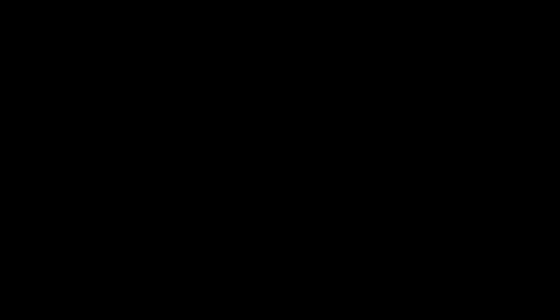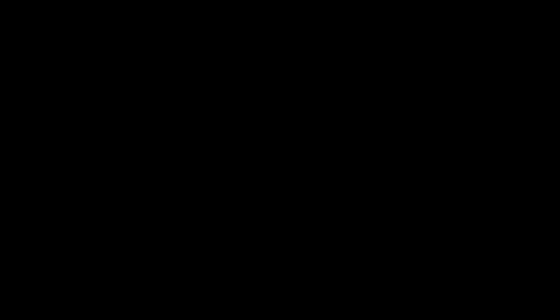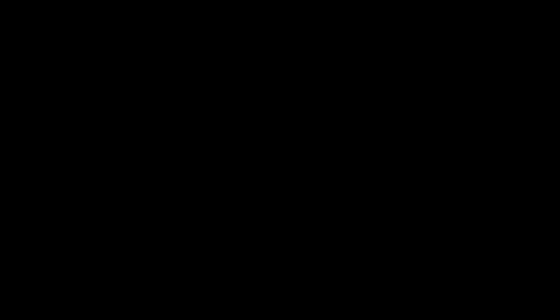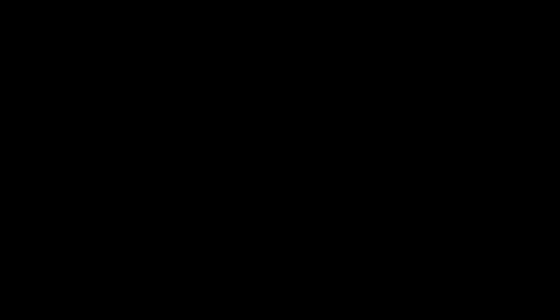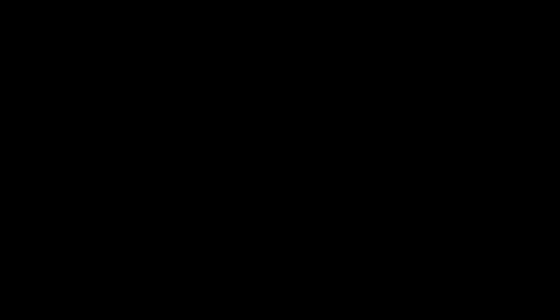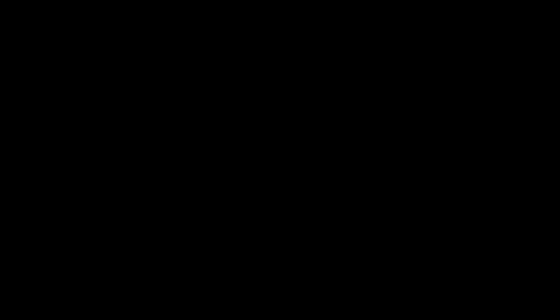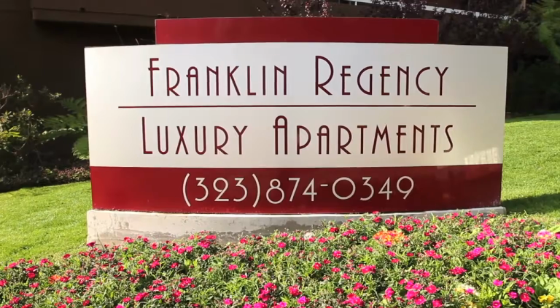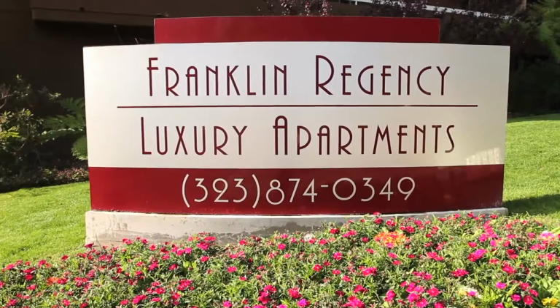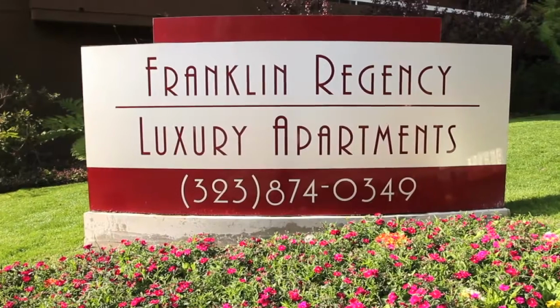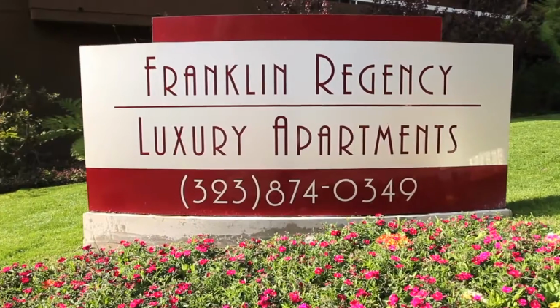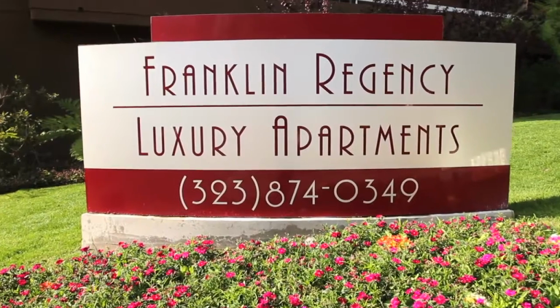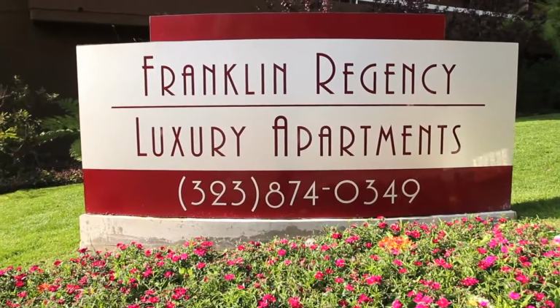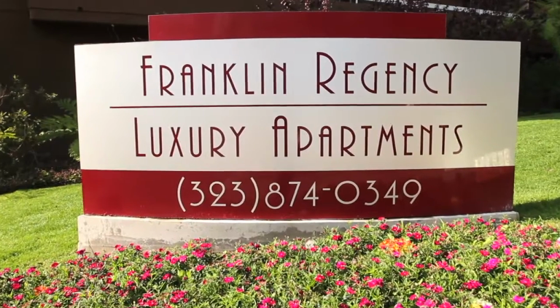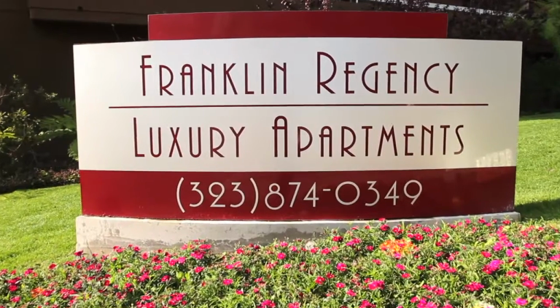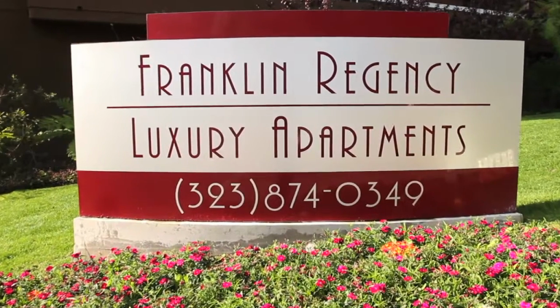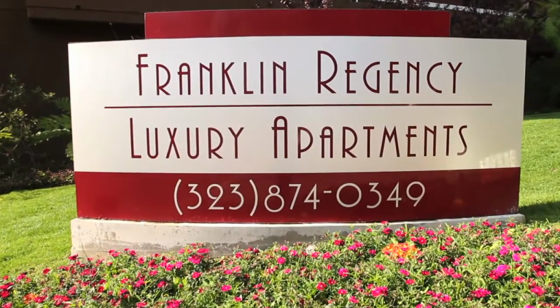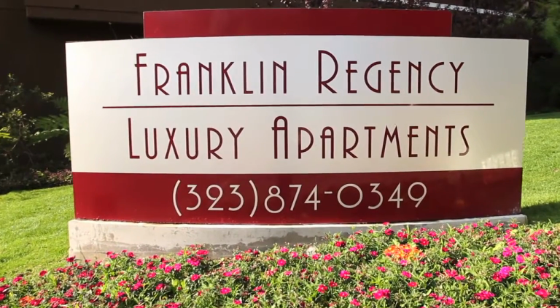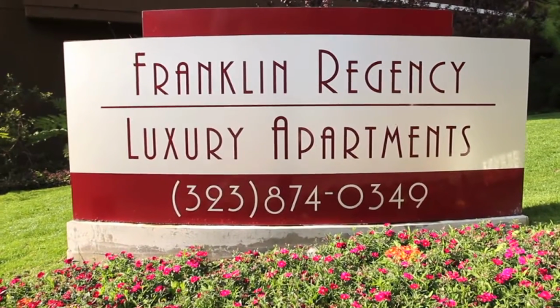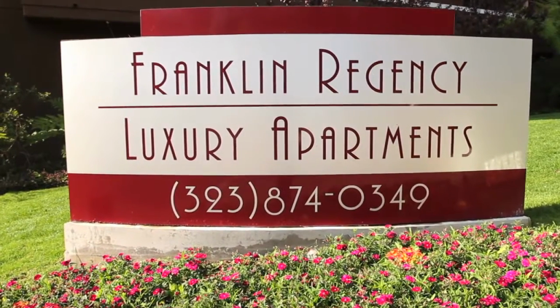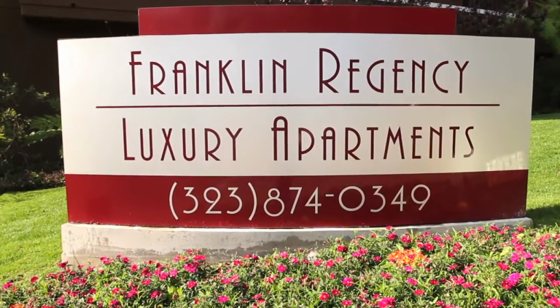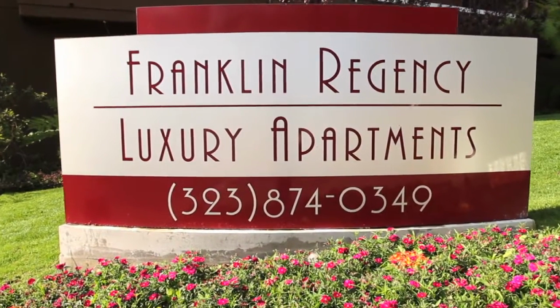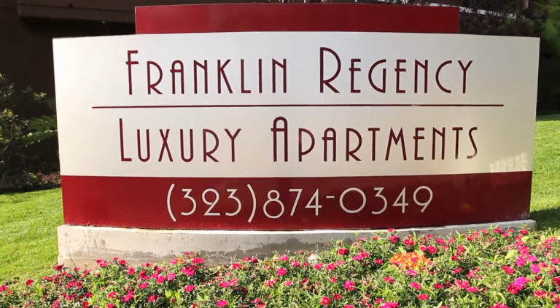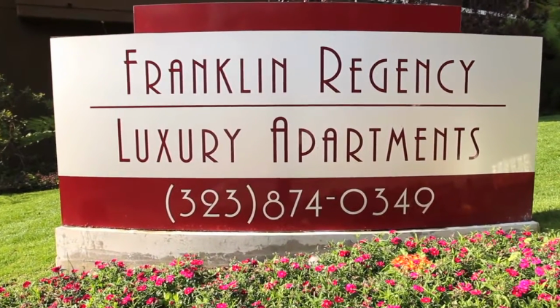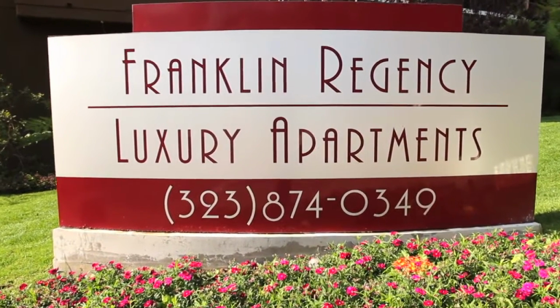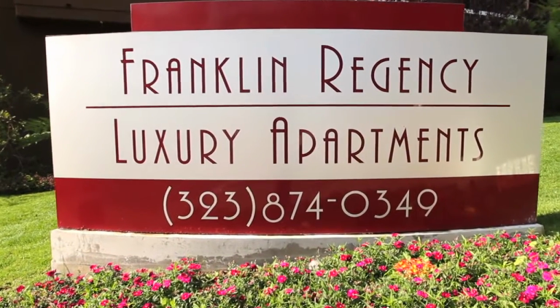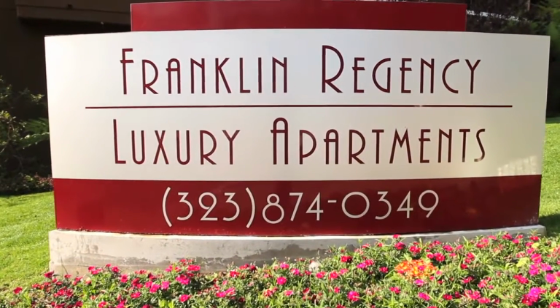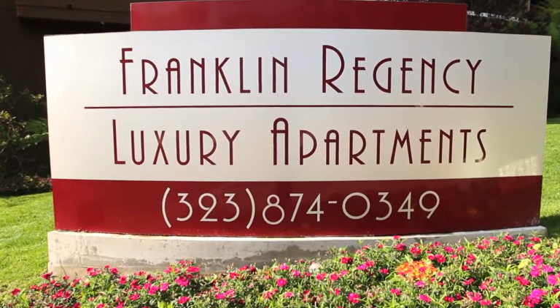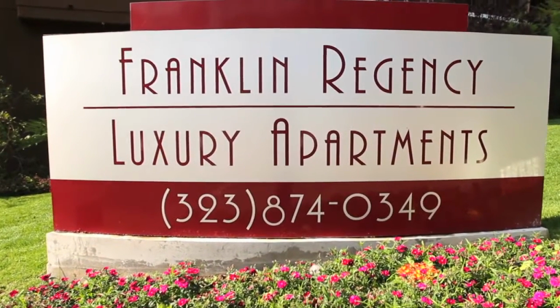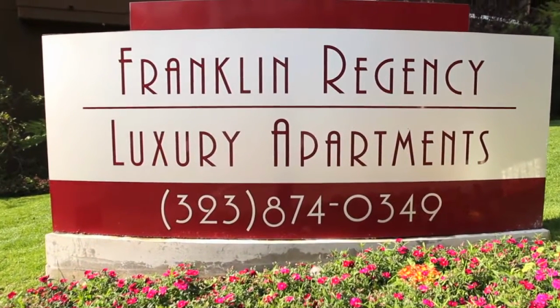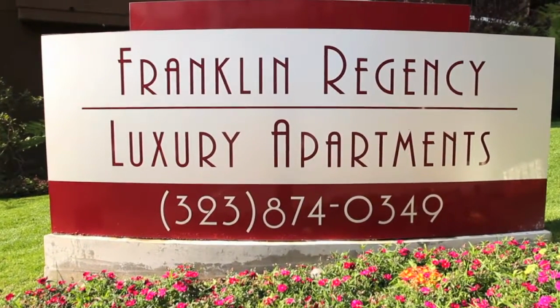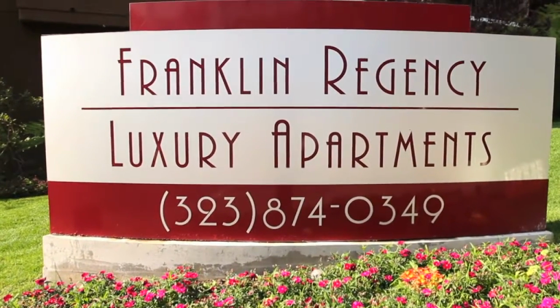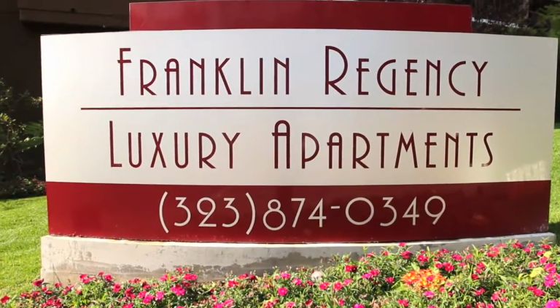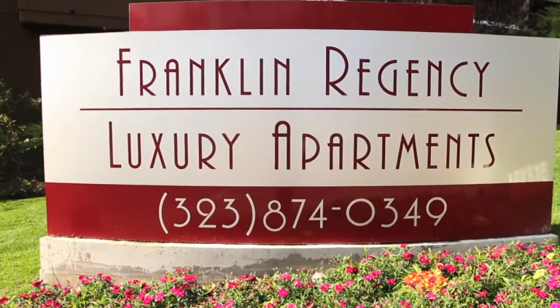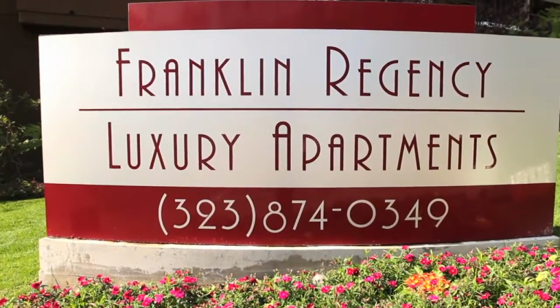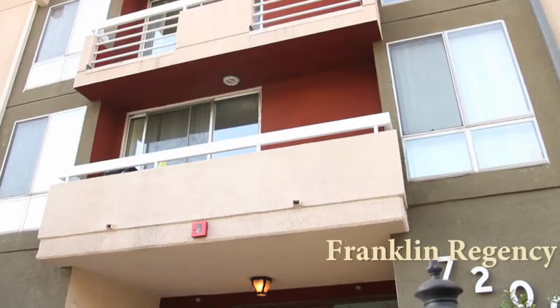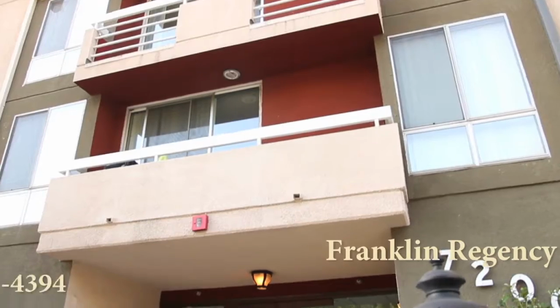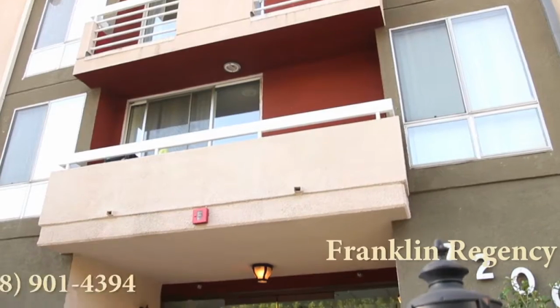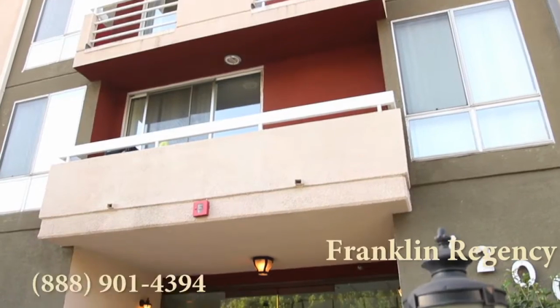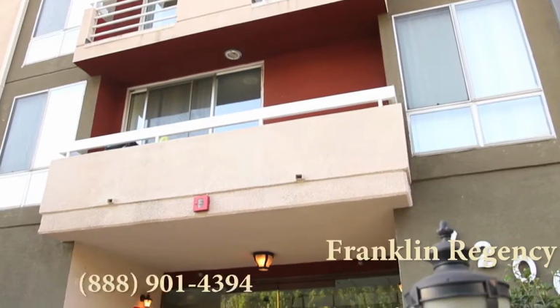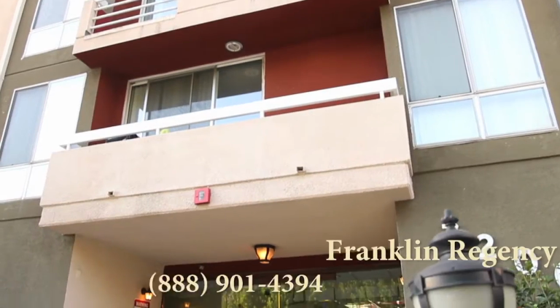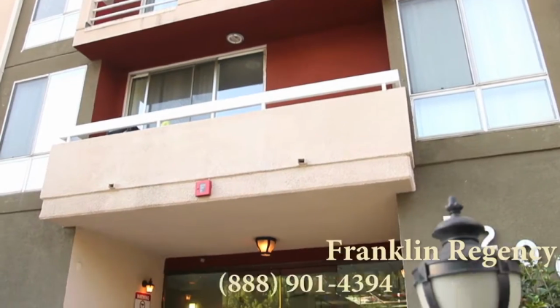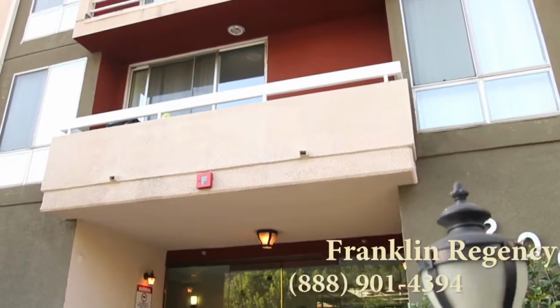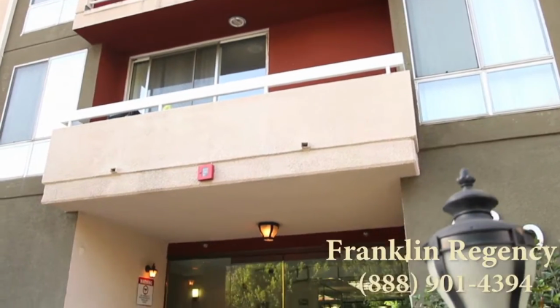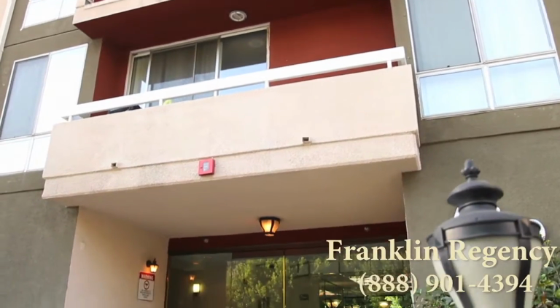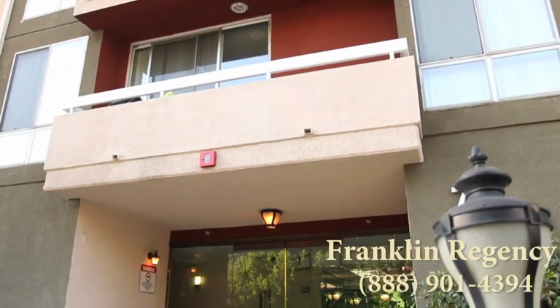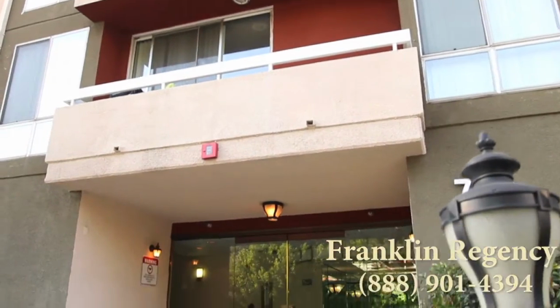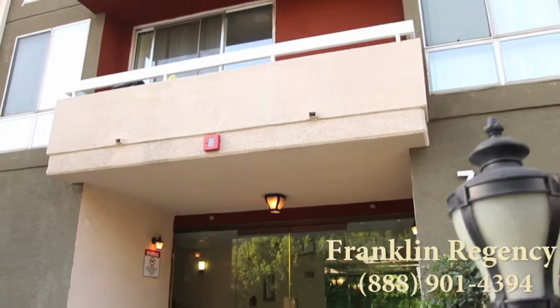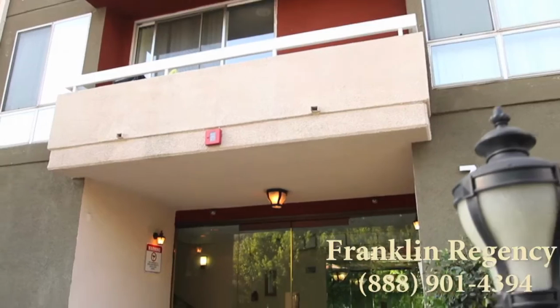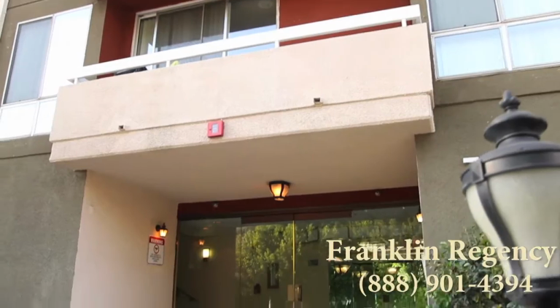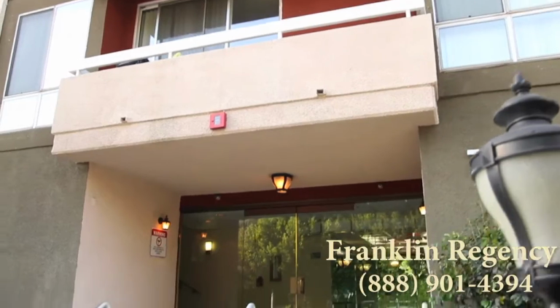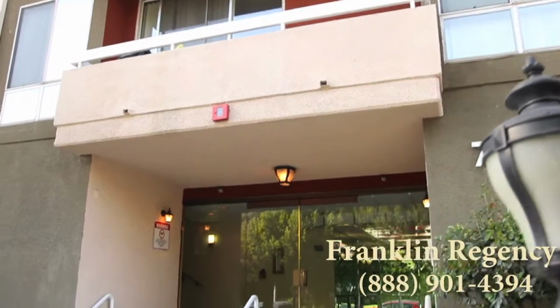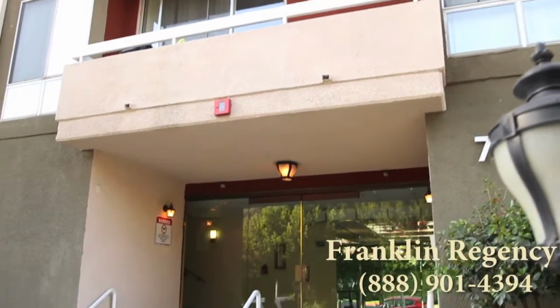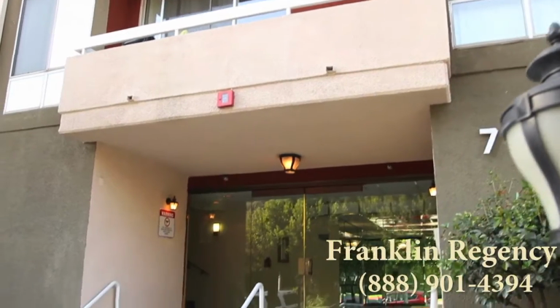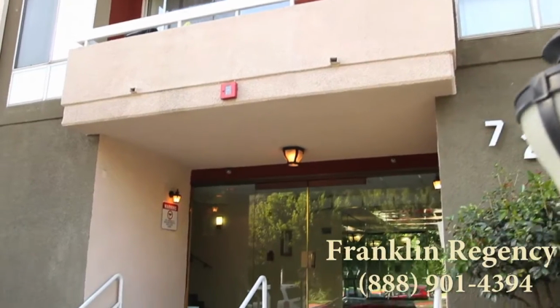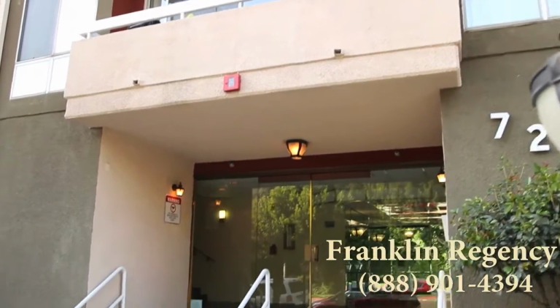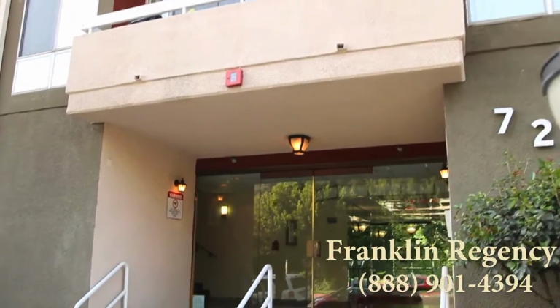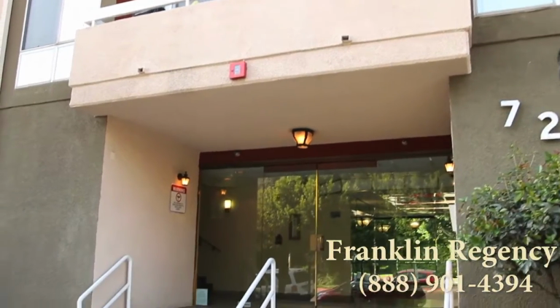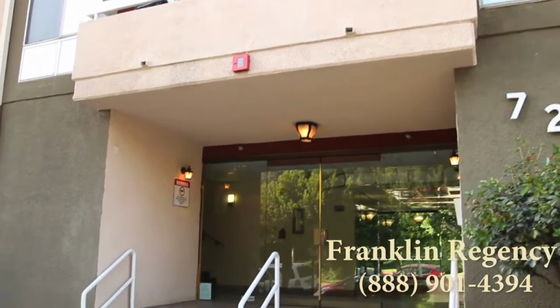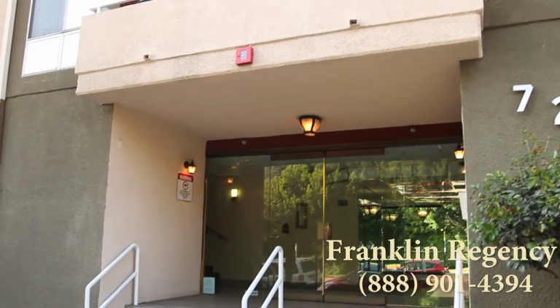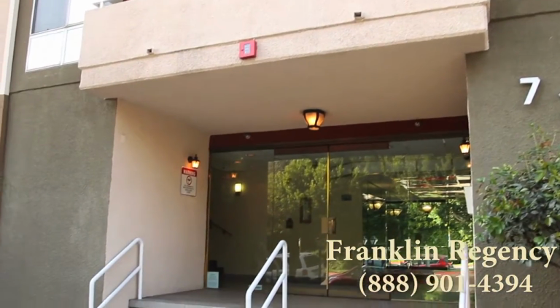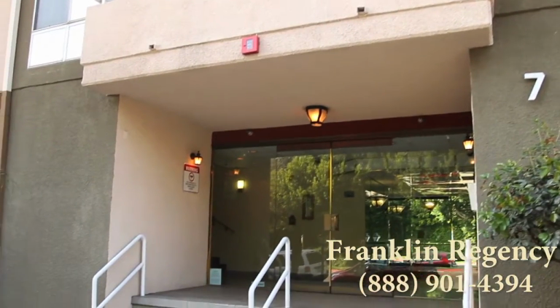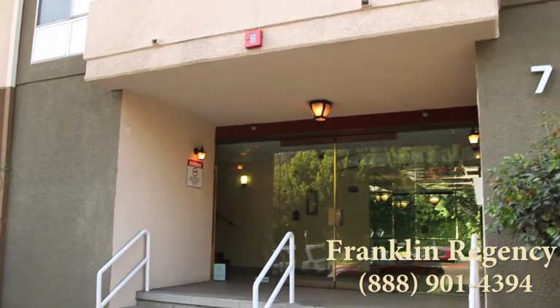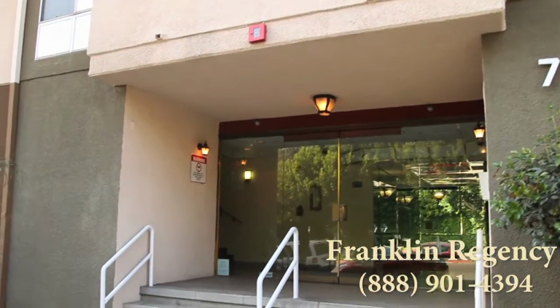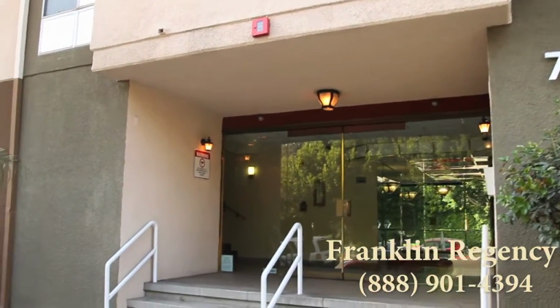At Franklin Regency Apartments, luxury, beauty, and serenity surround you at every corner.